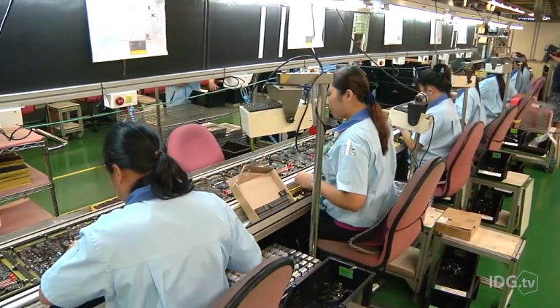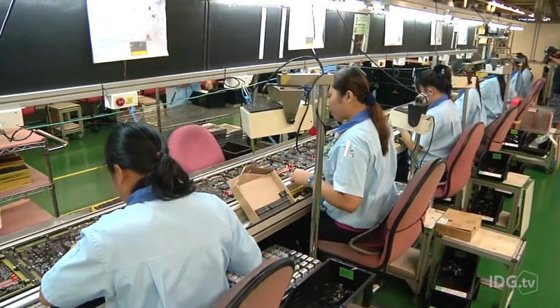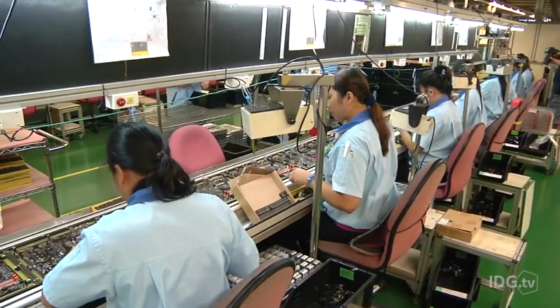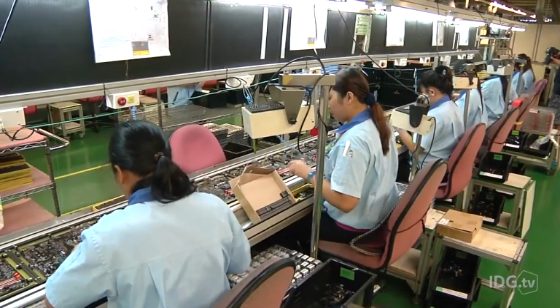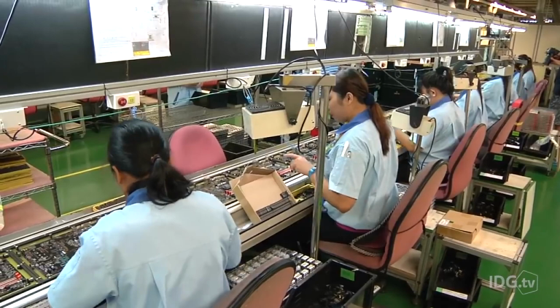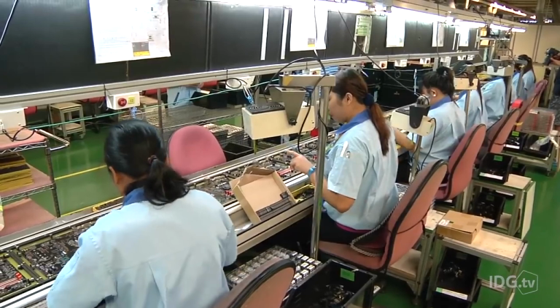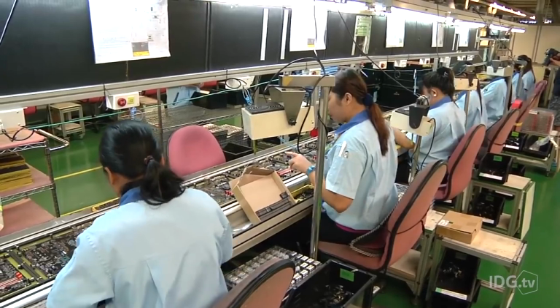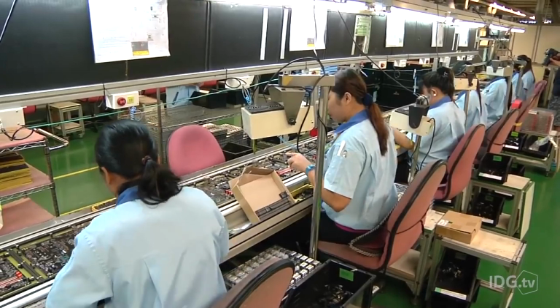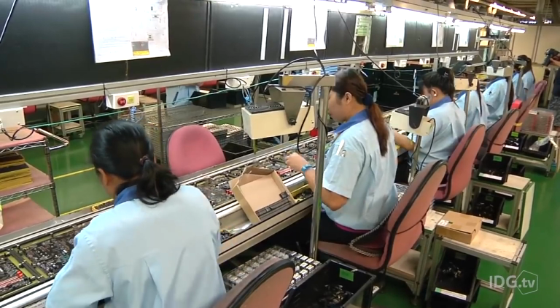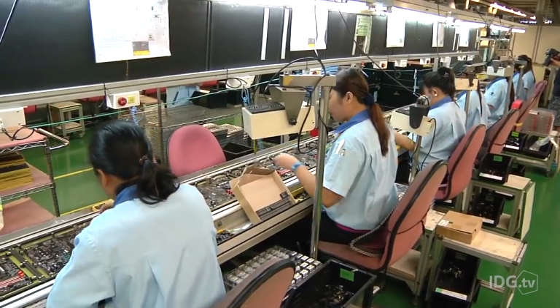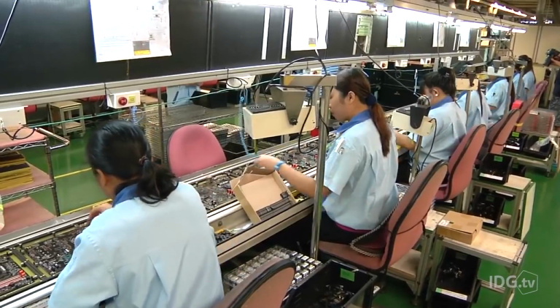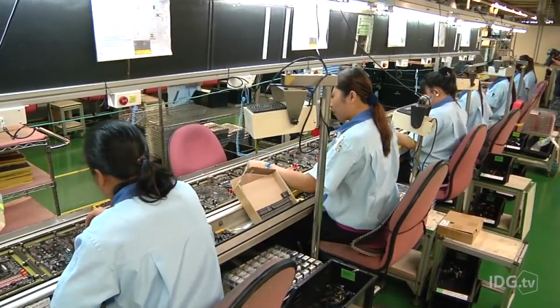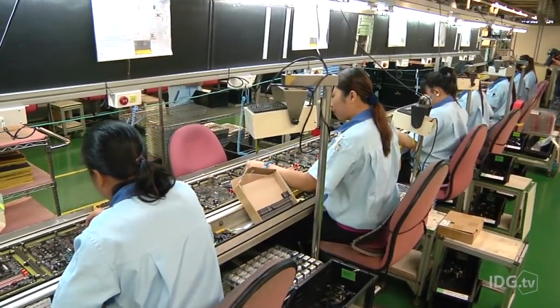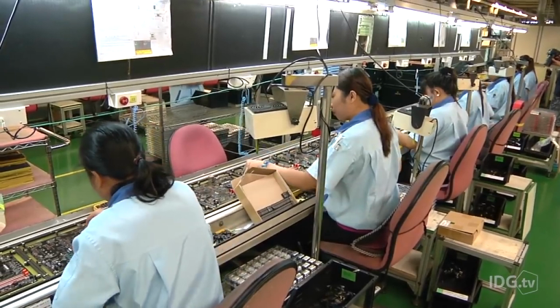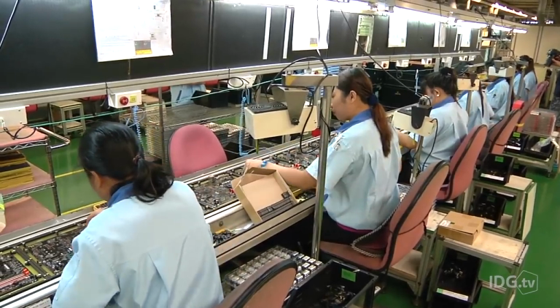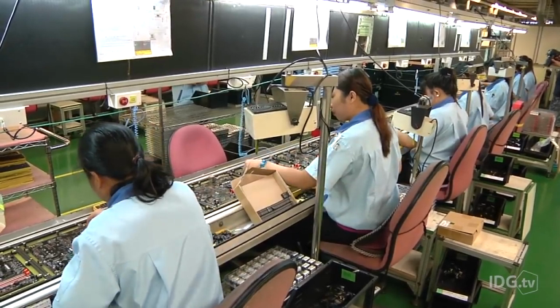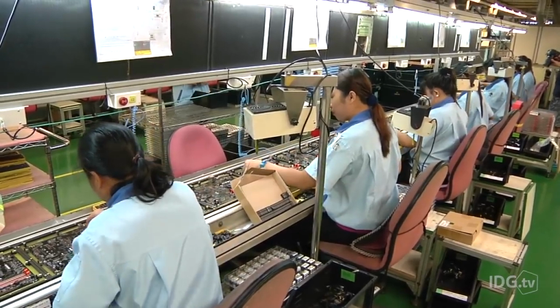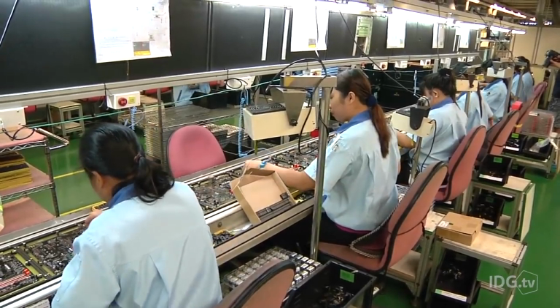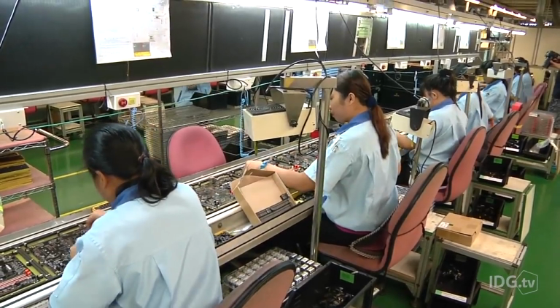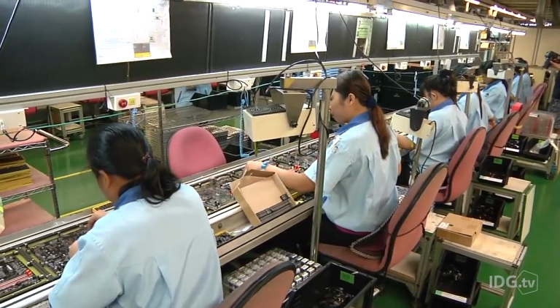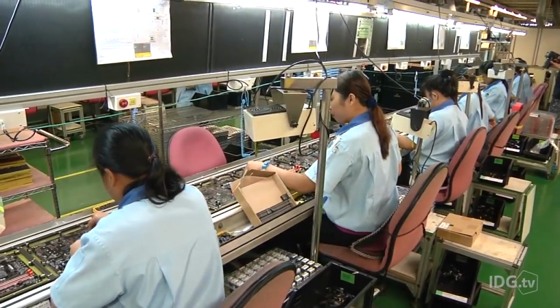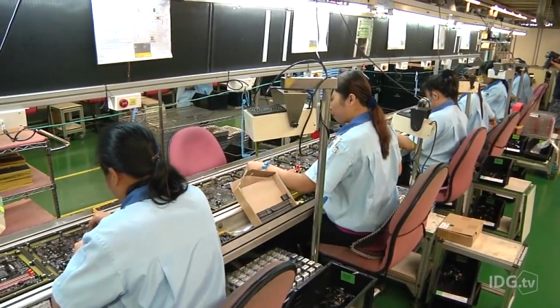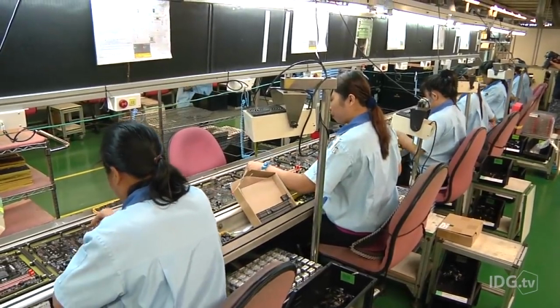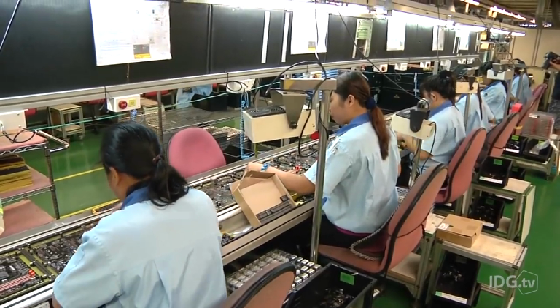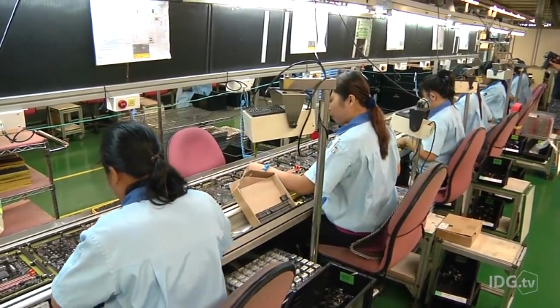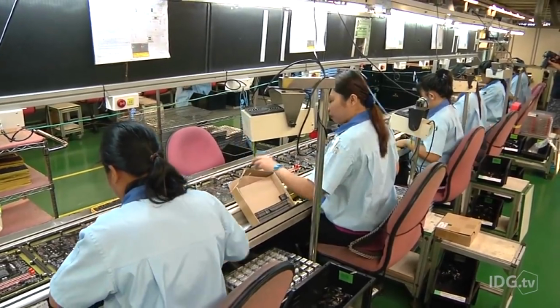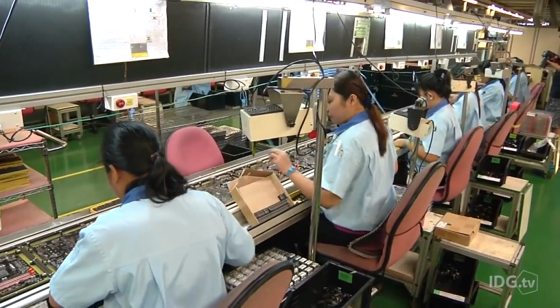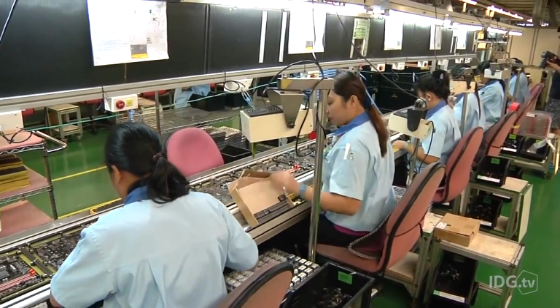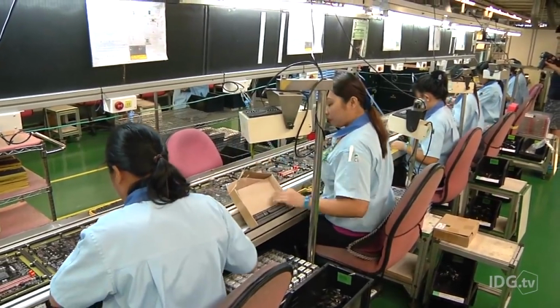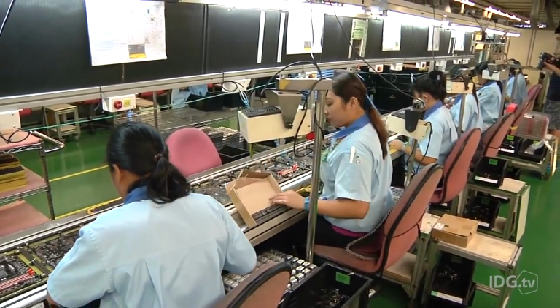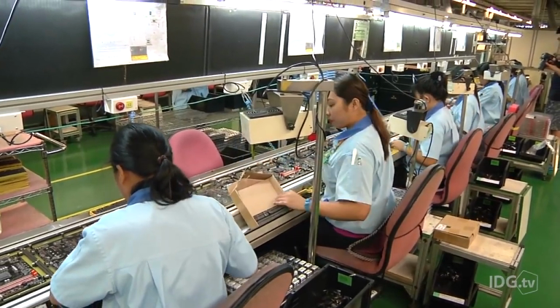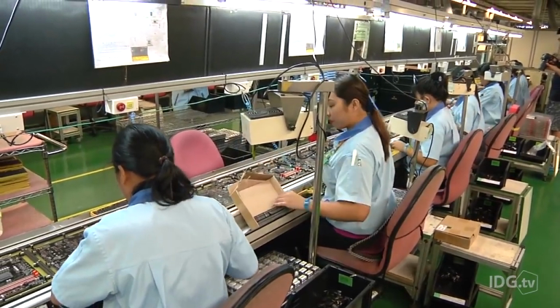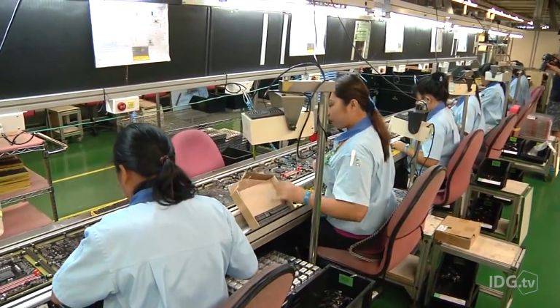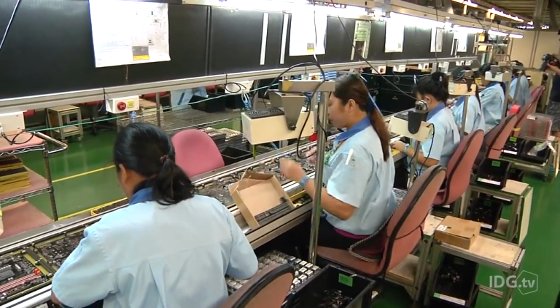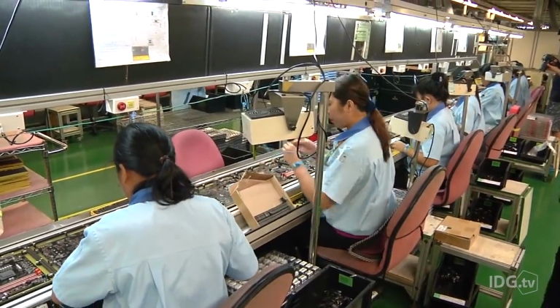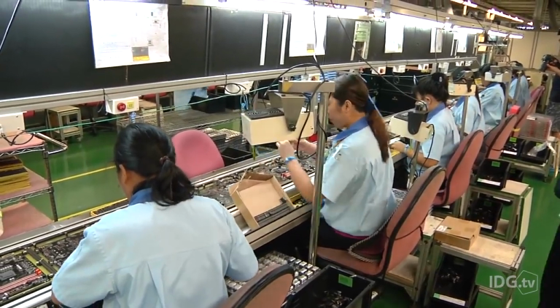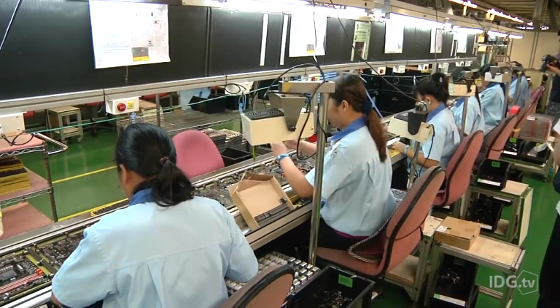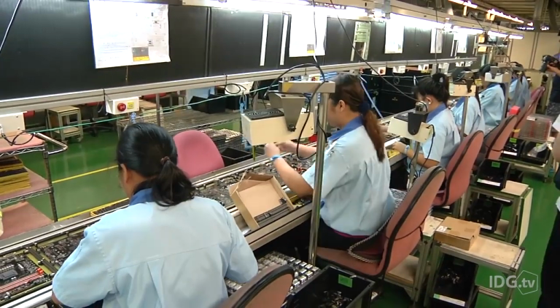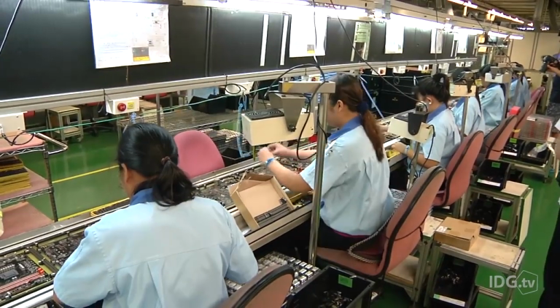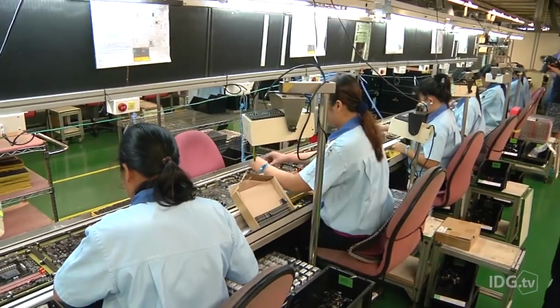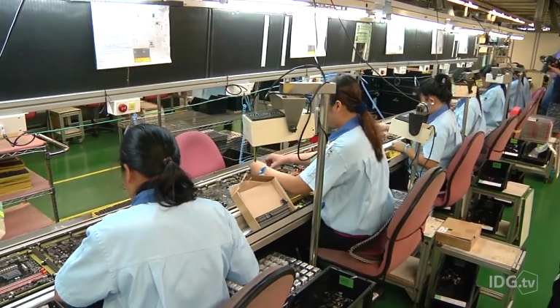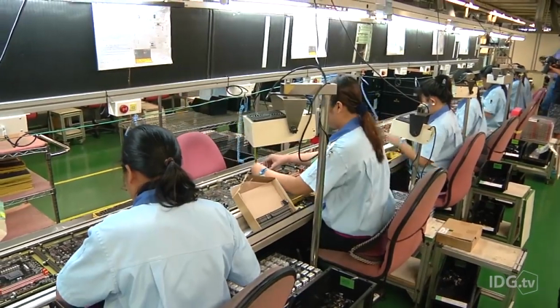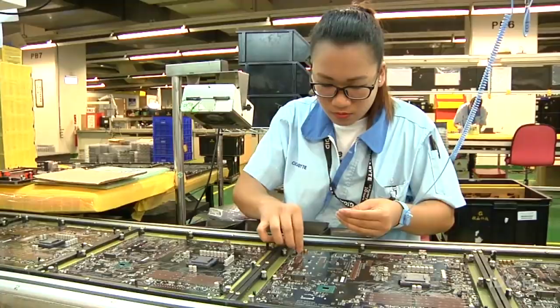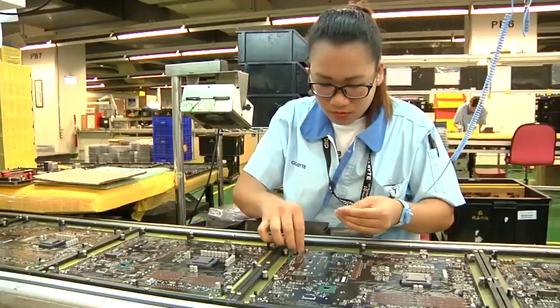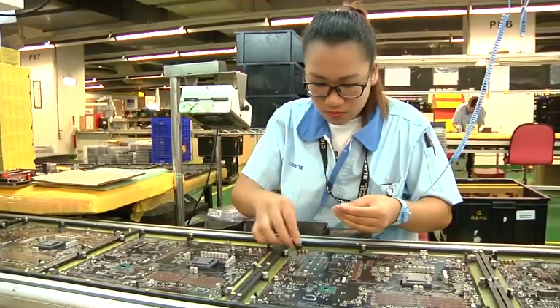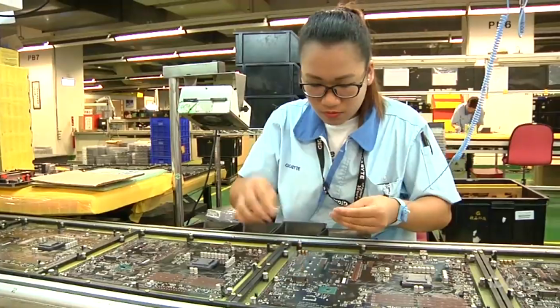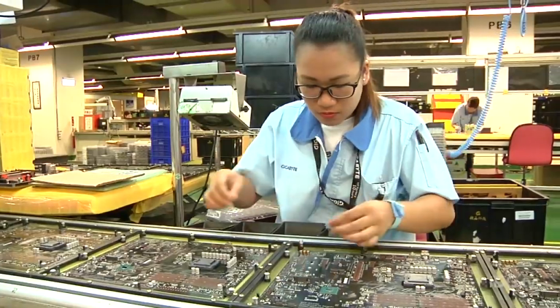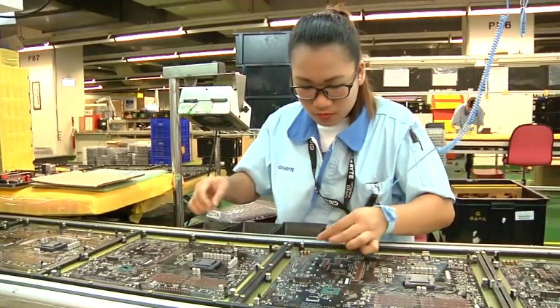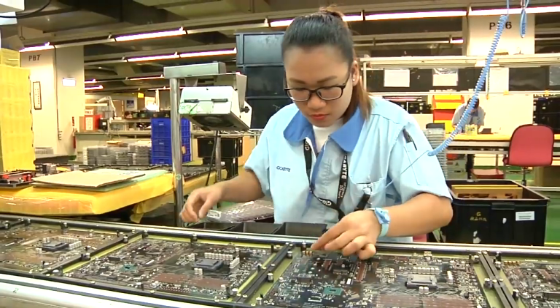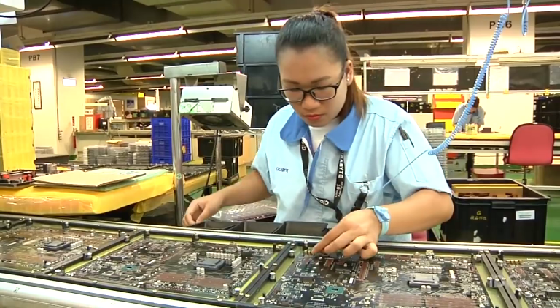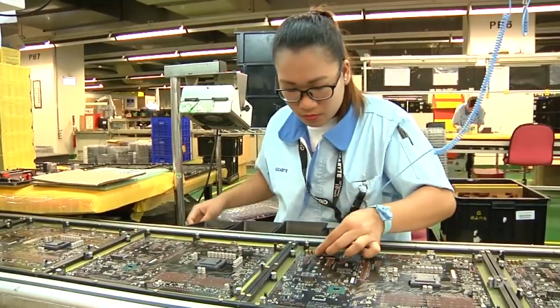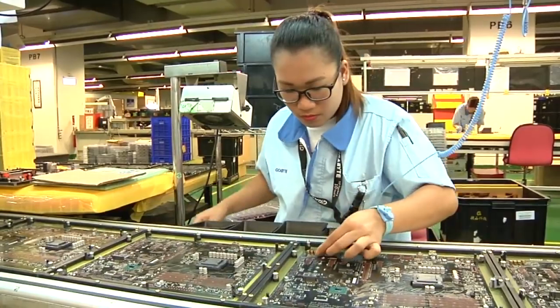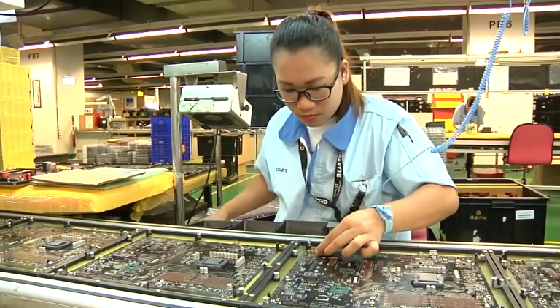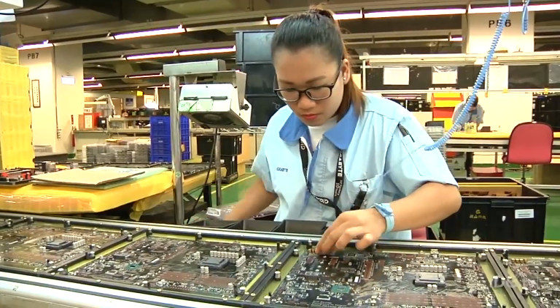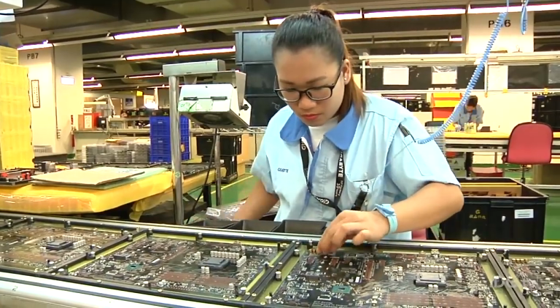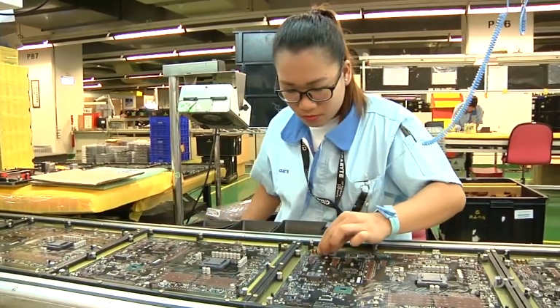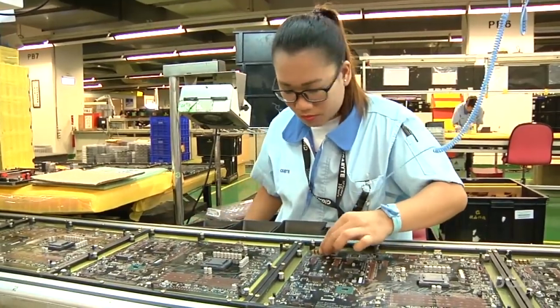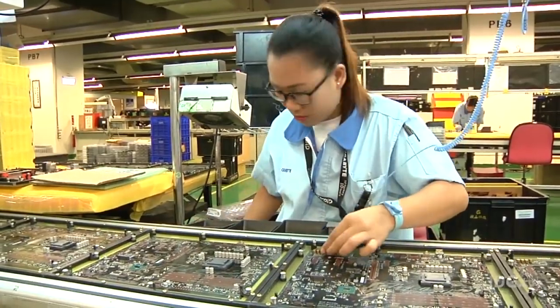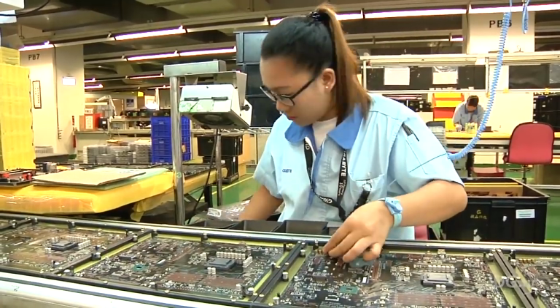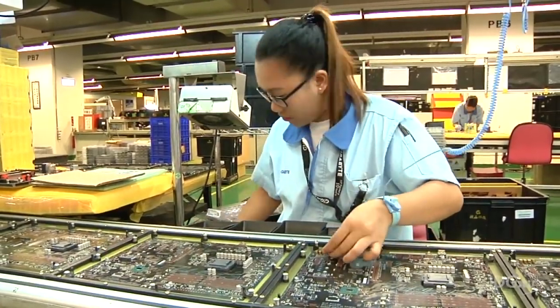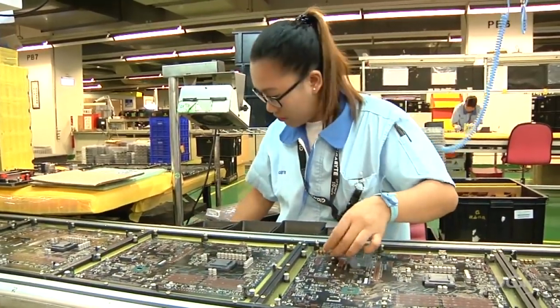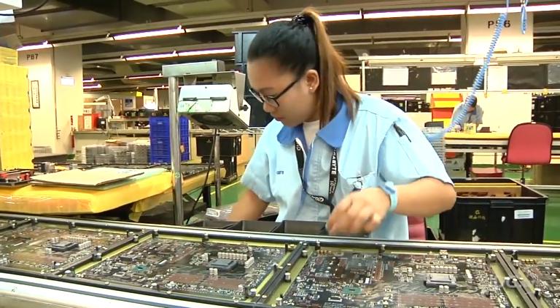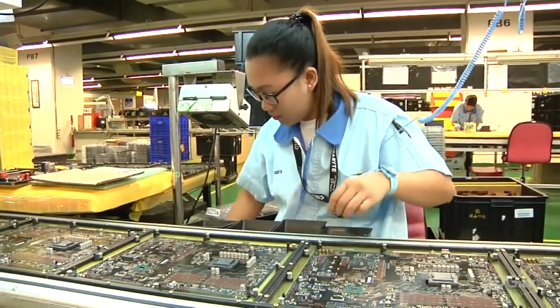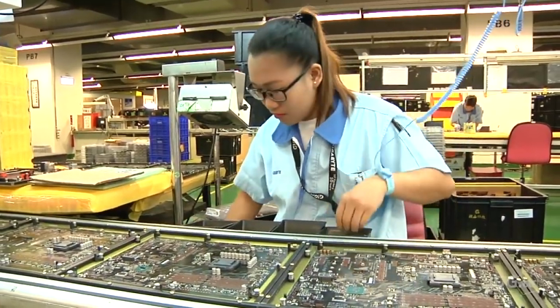At the end of the line there's another soldering process and a series of checks before the board goes down again, this time to the second floor.